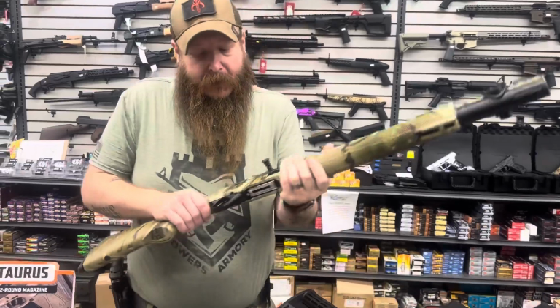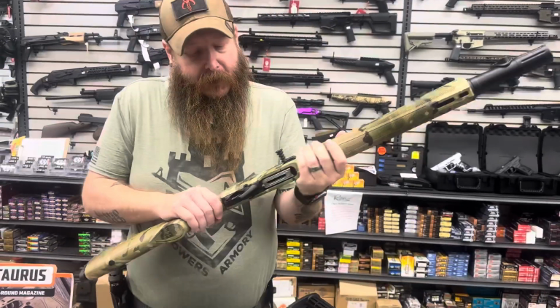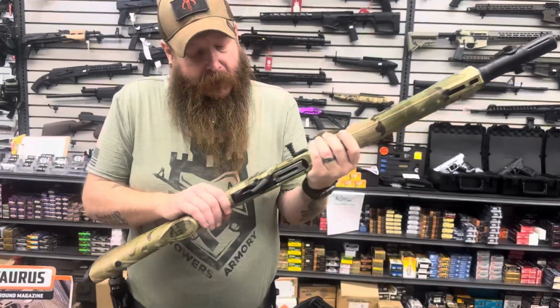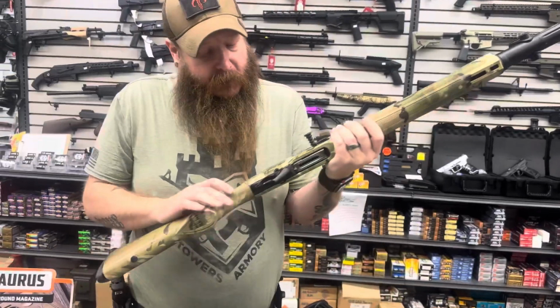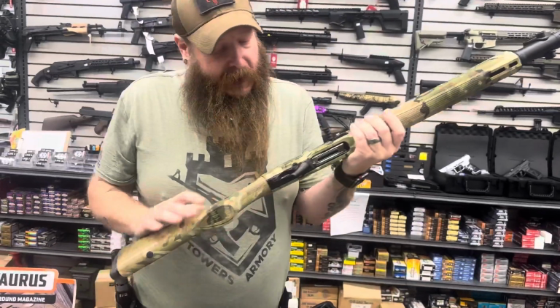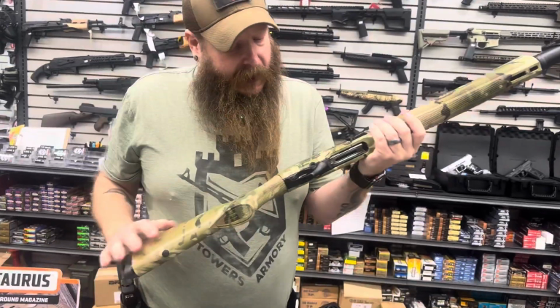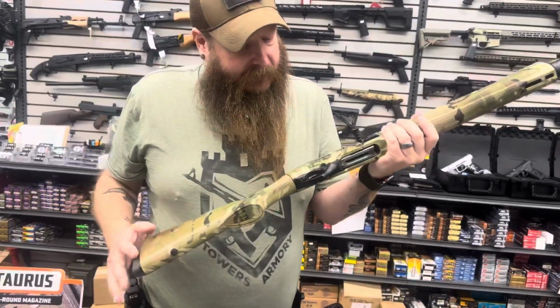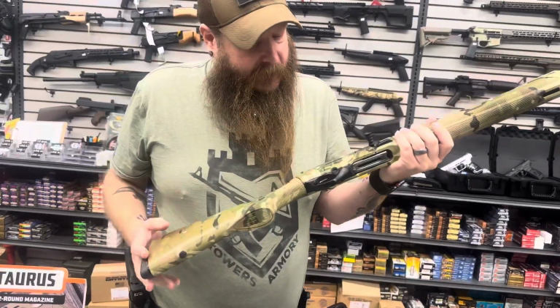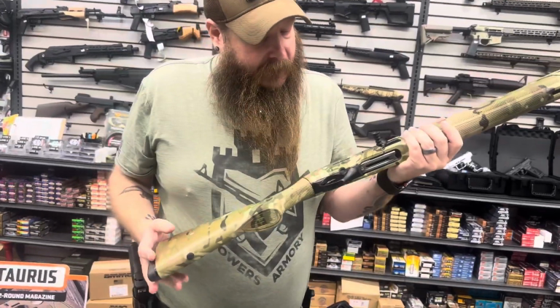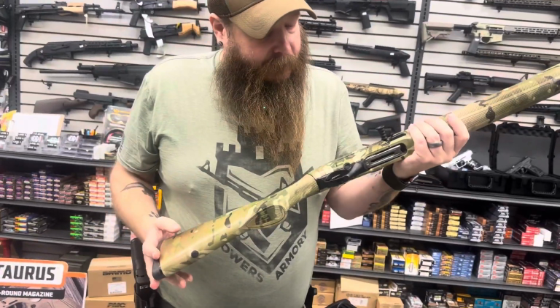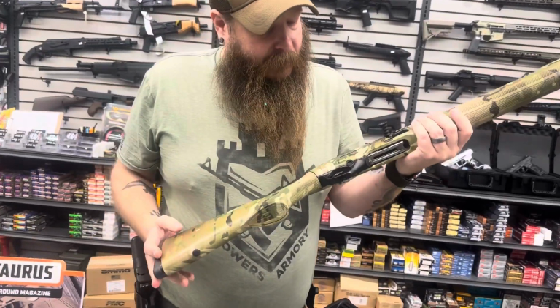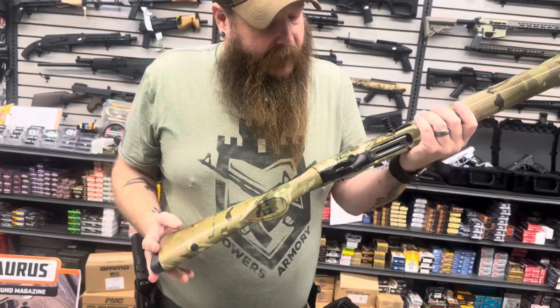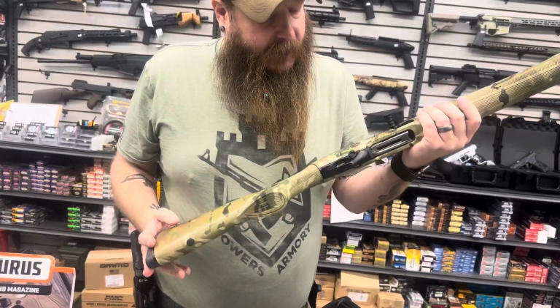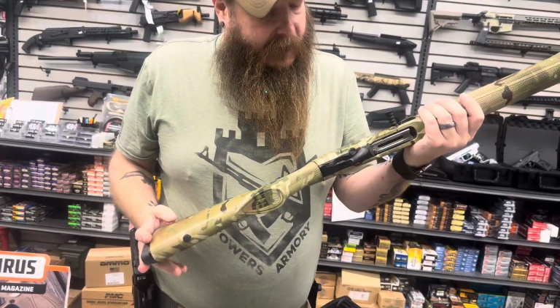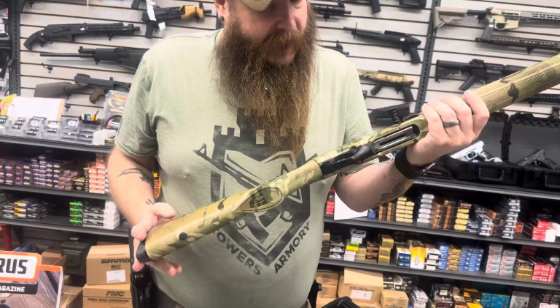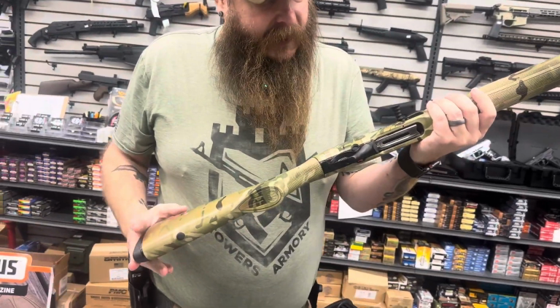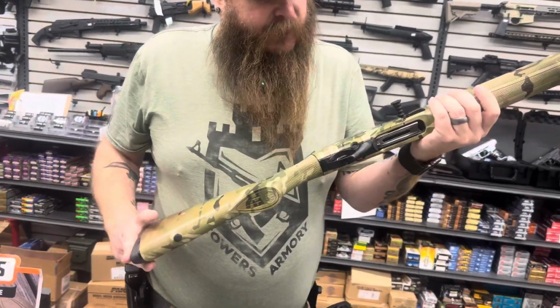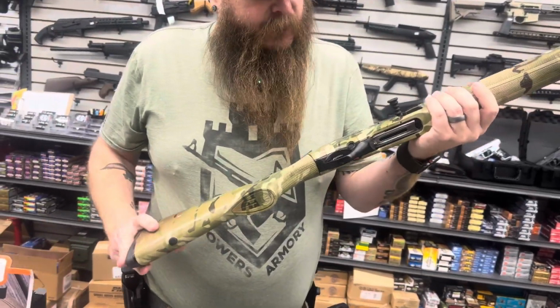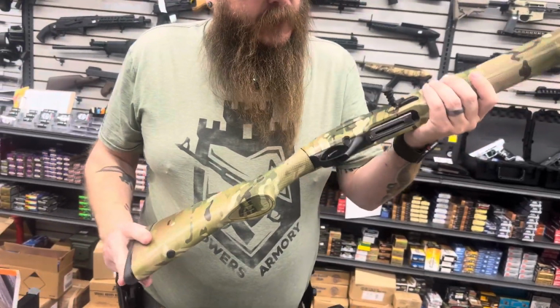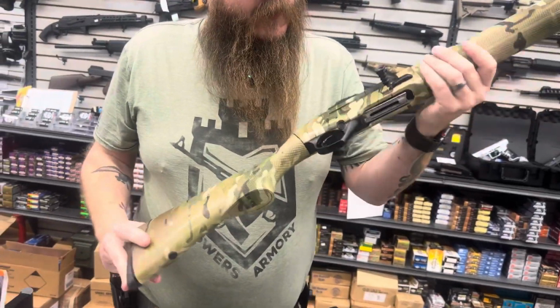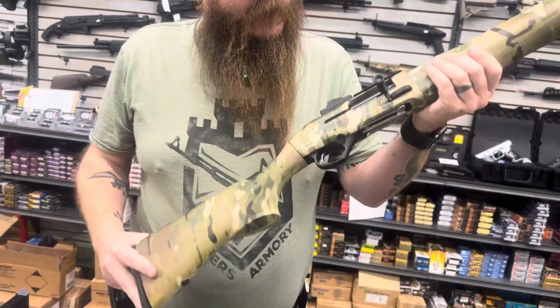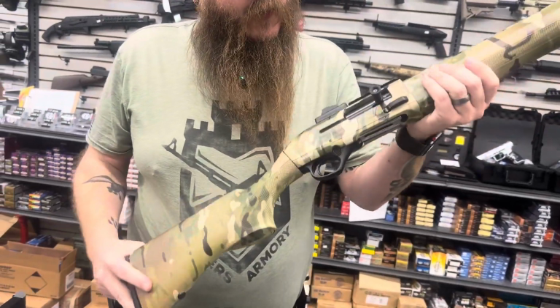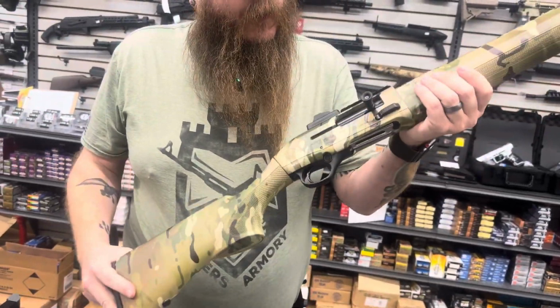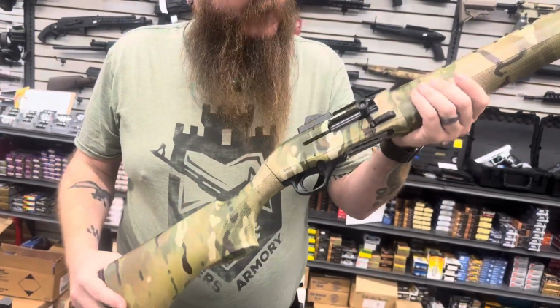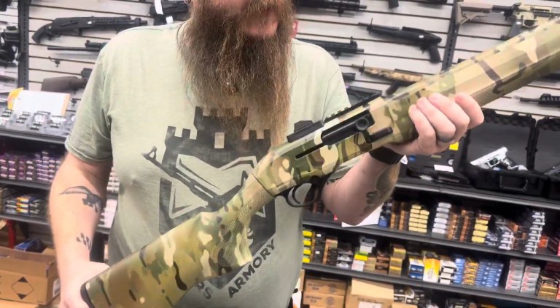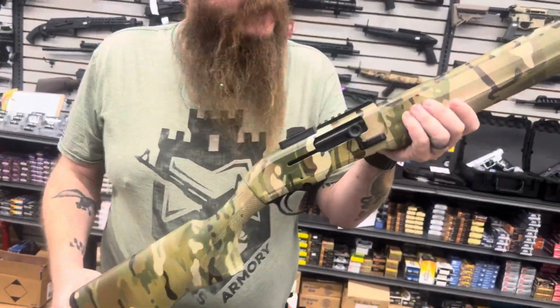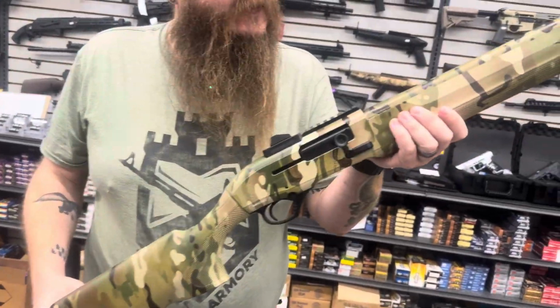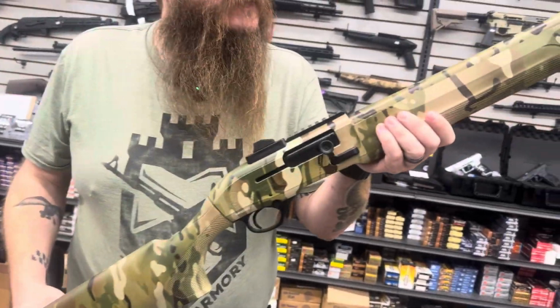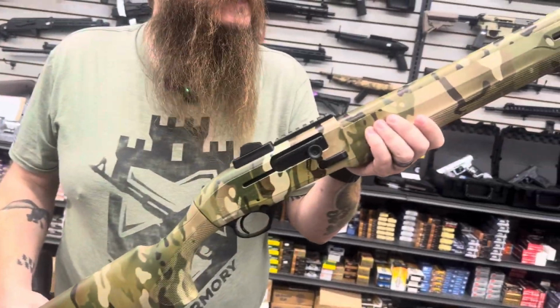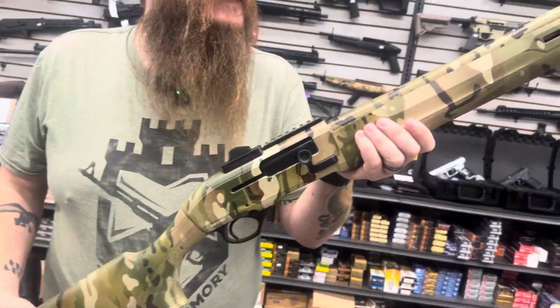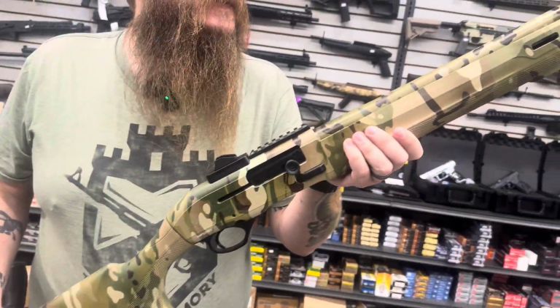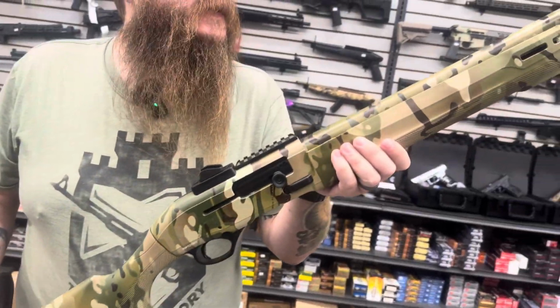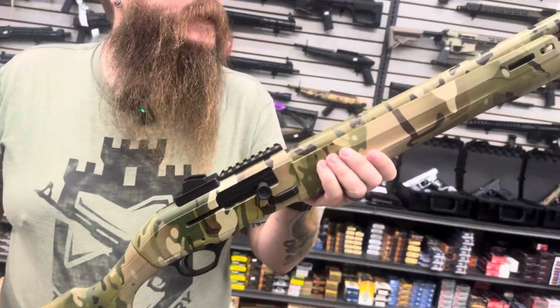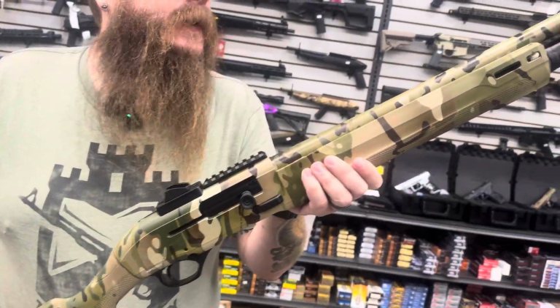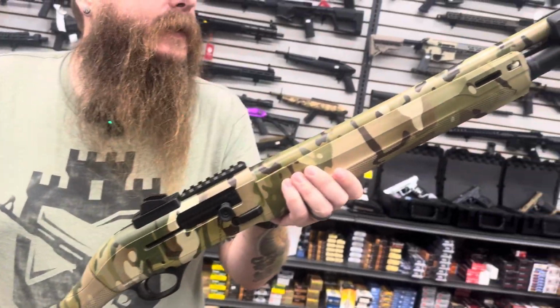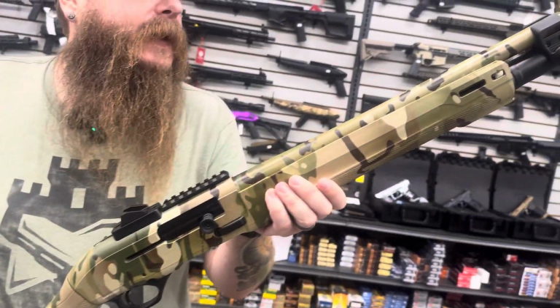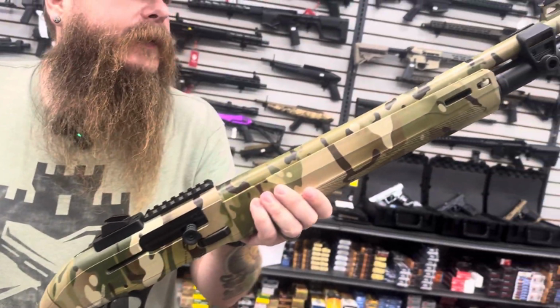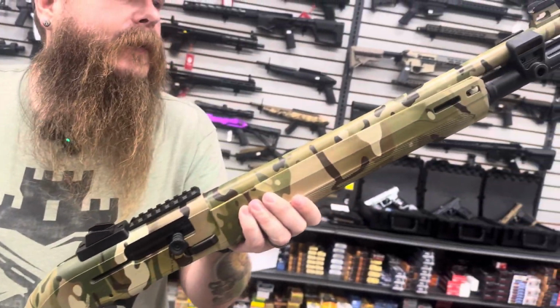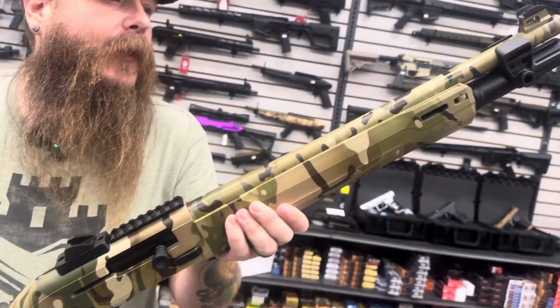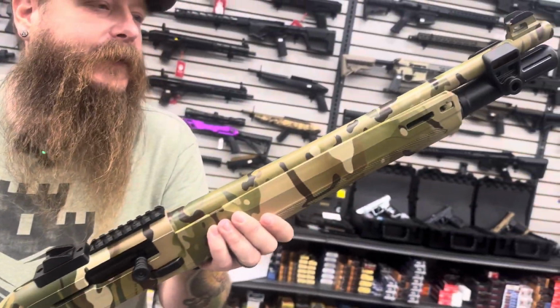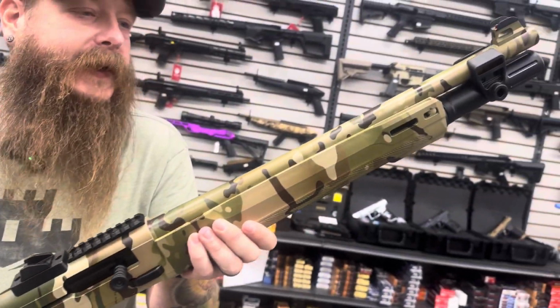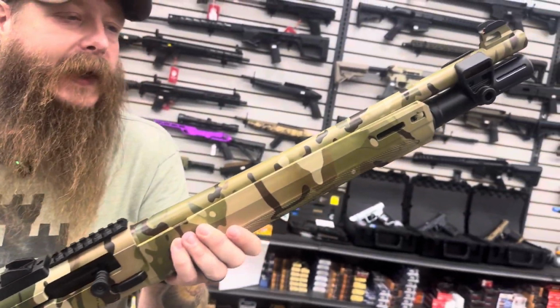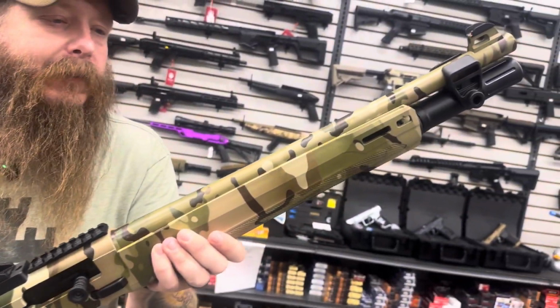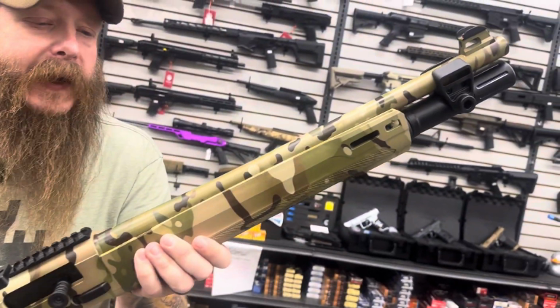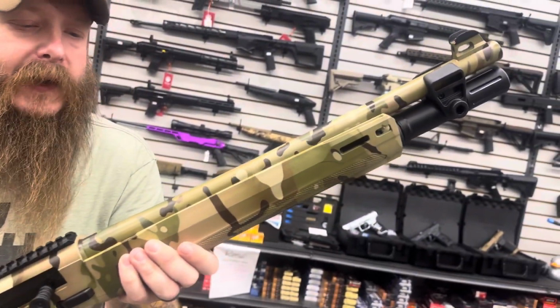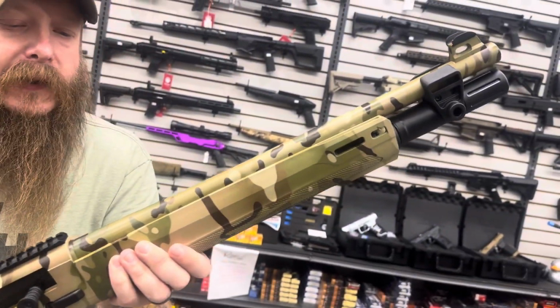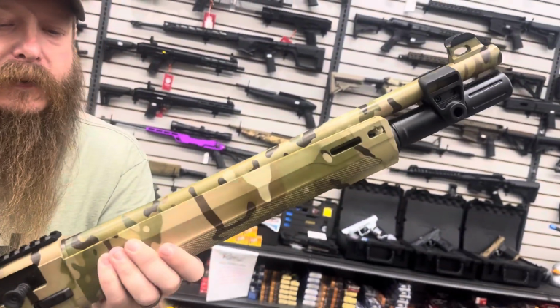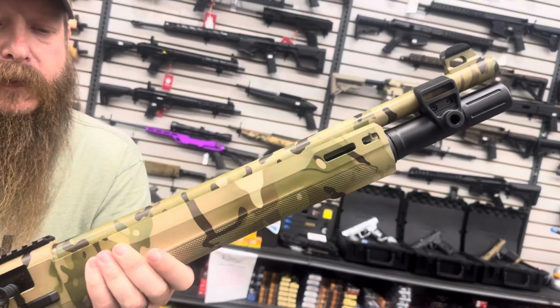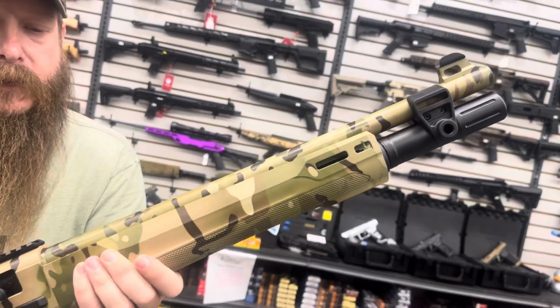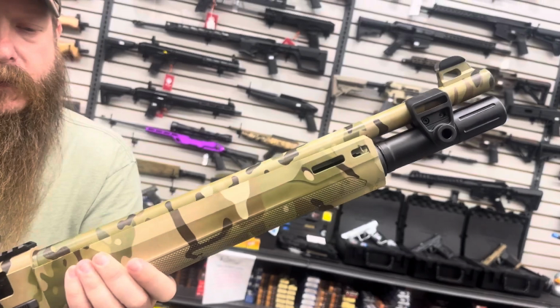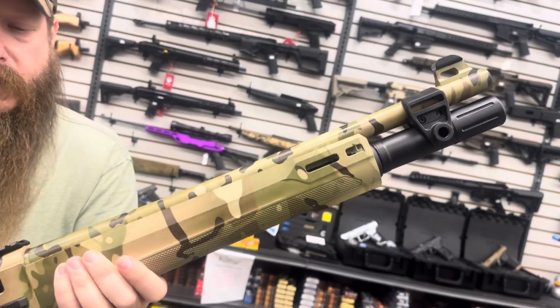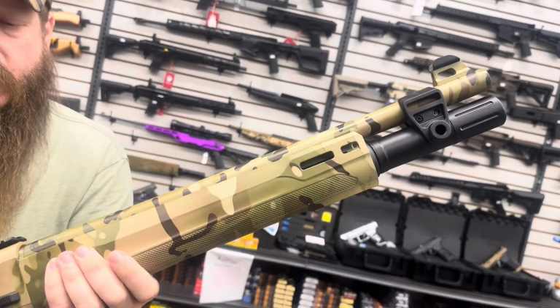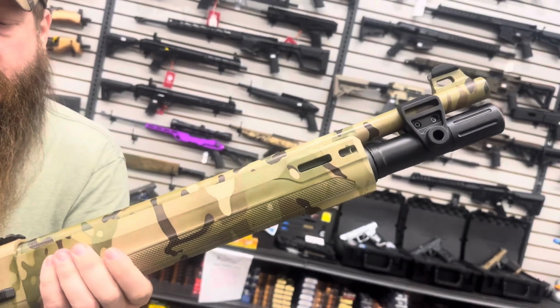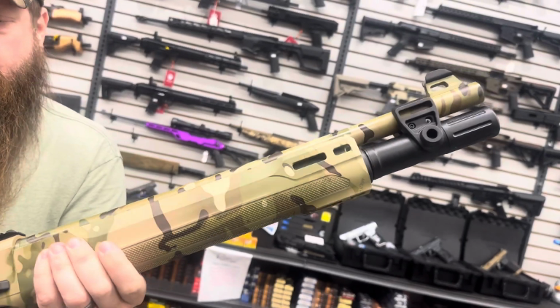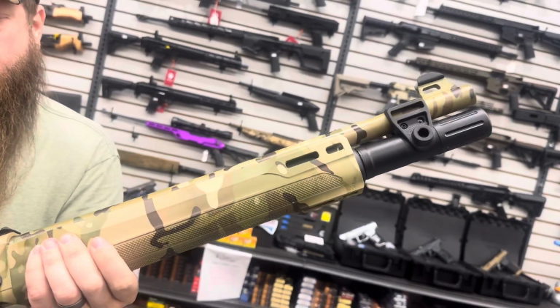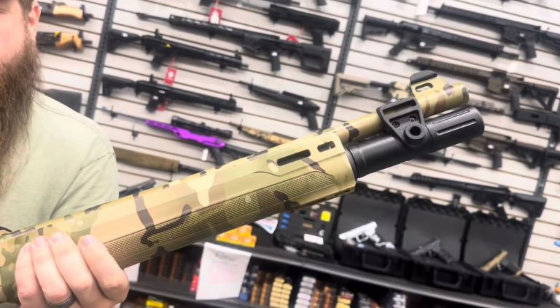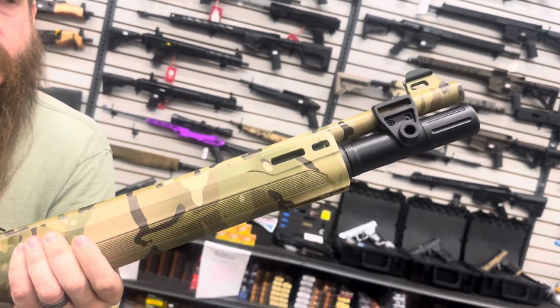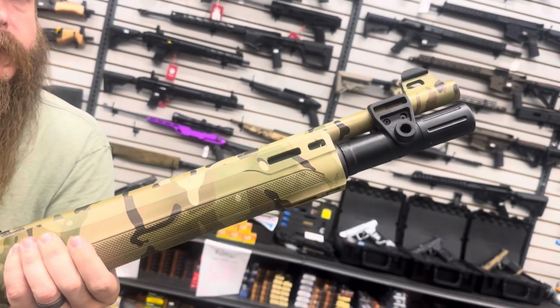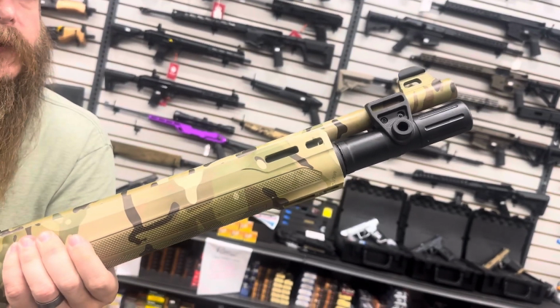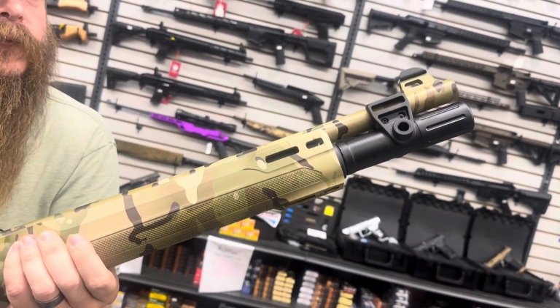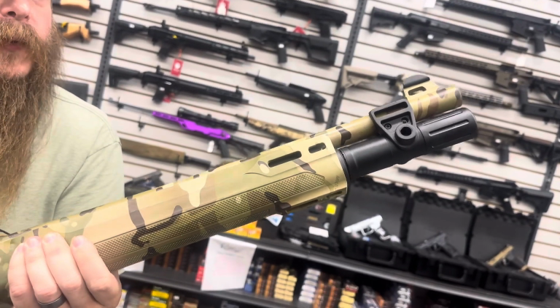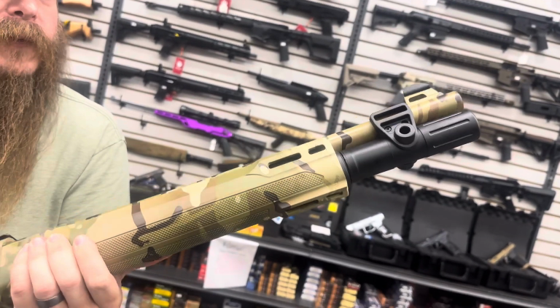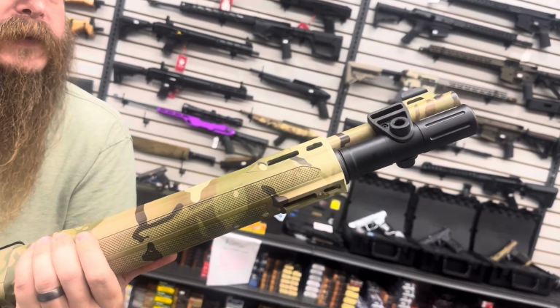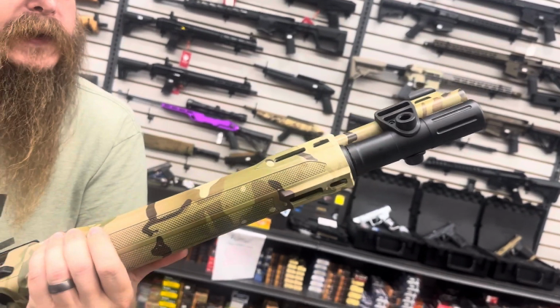We got the Beretta A300 Ultima in the multi-cam pattern, chambered in 12 gauge.